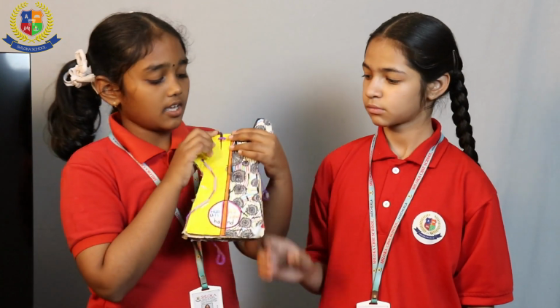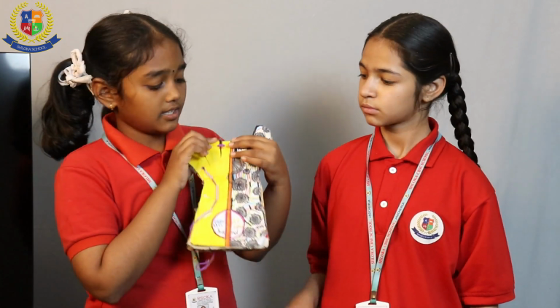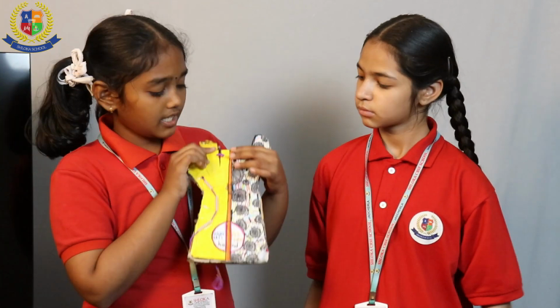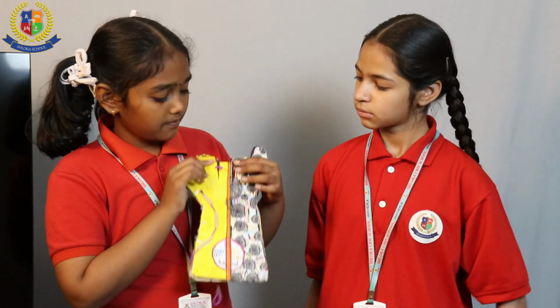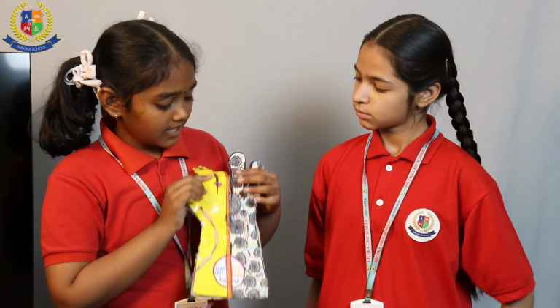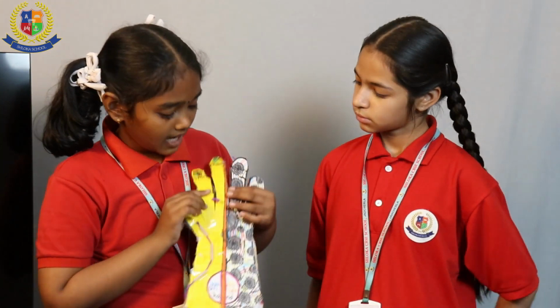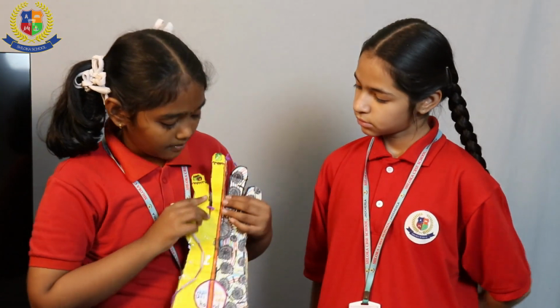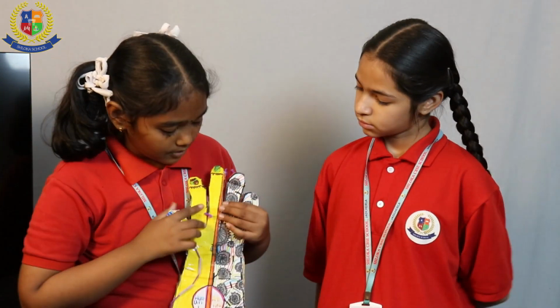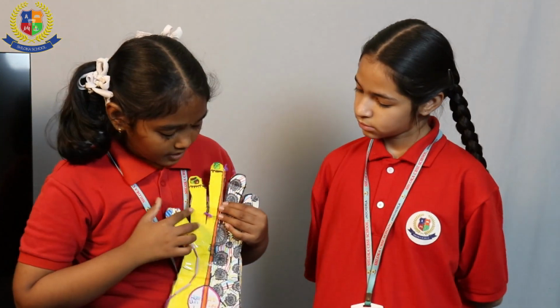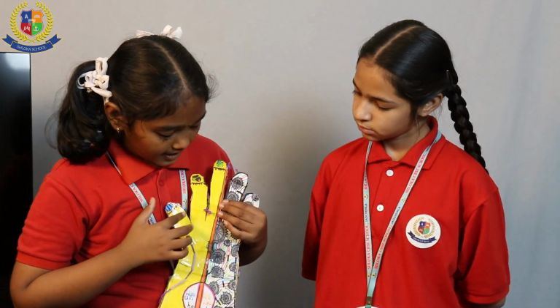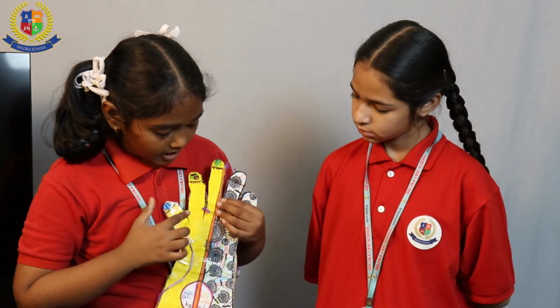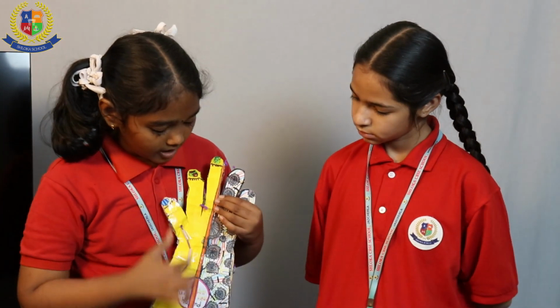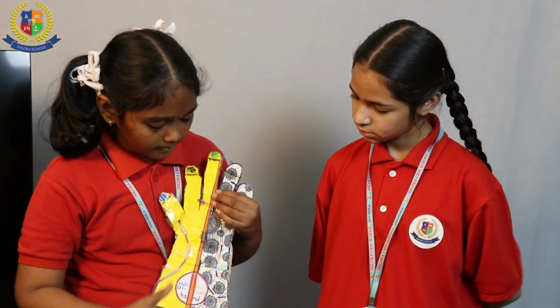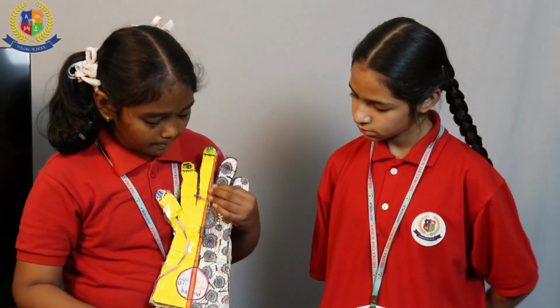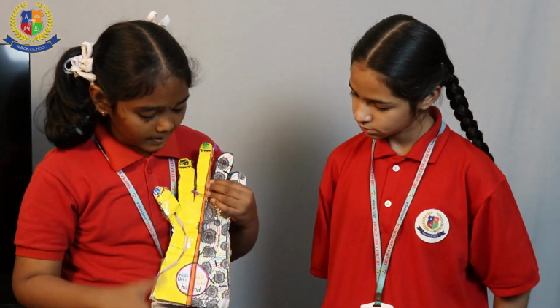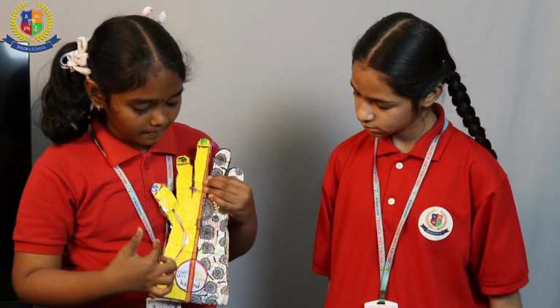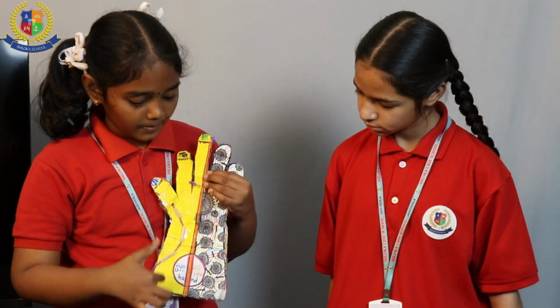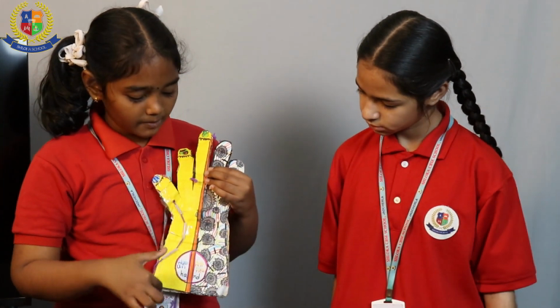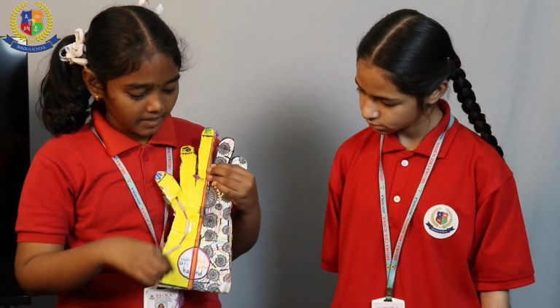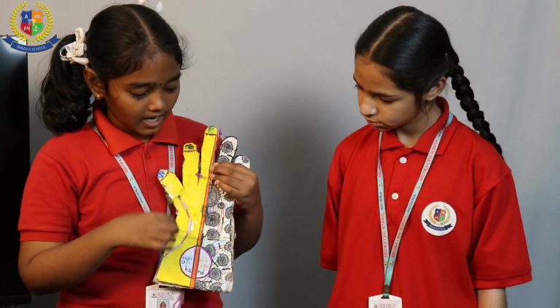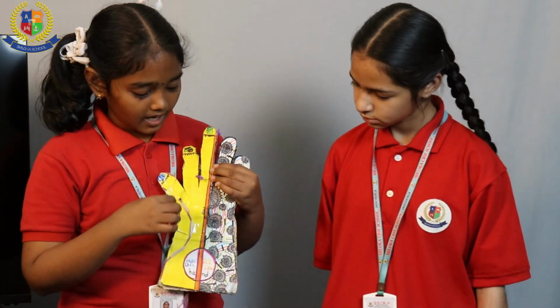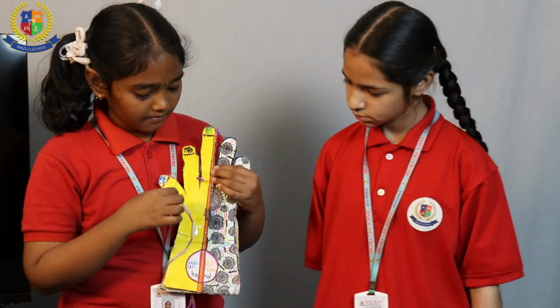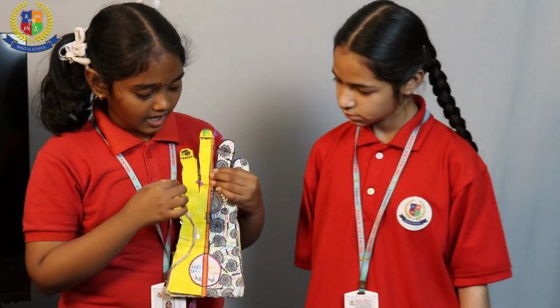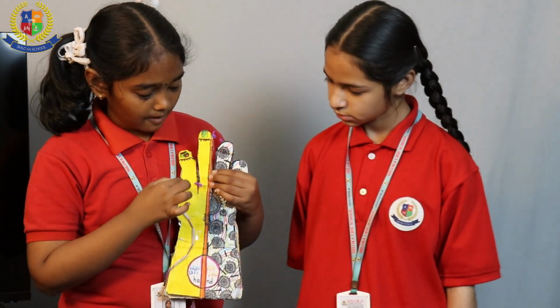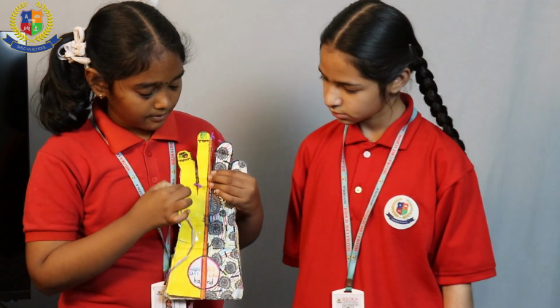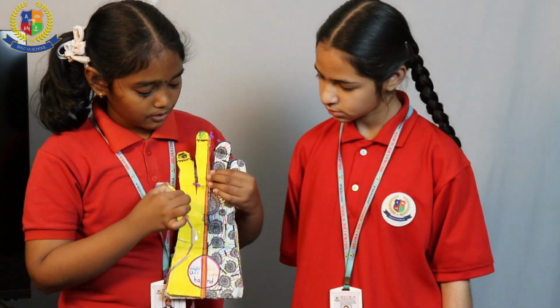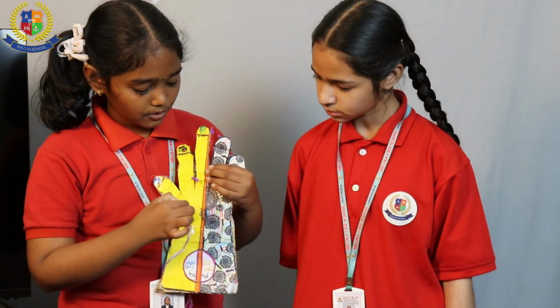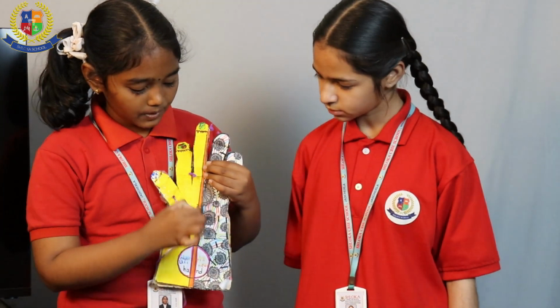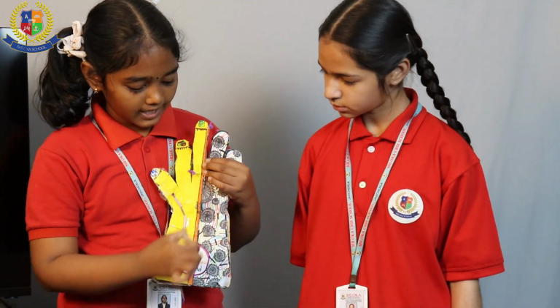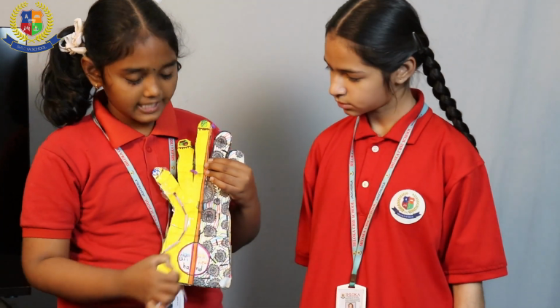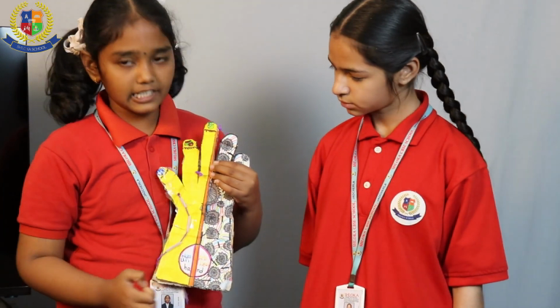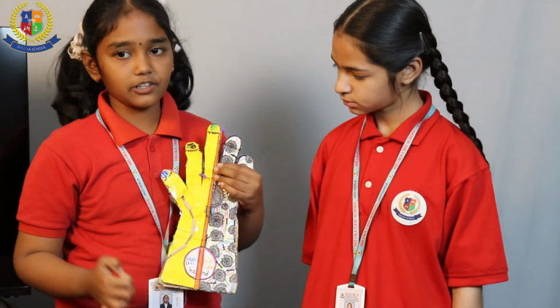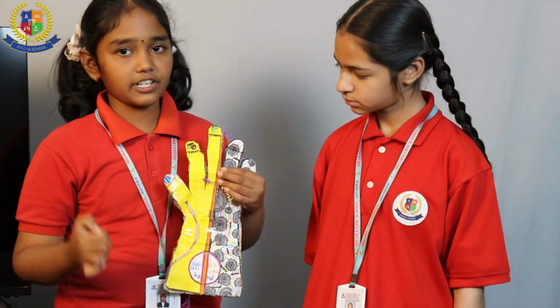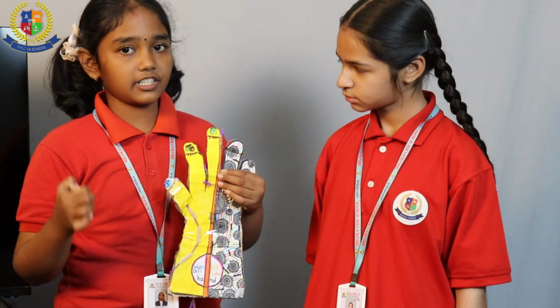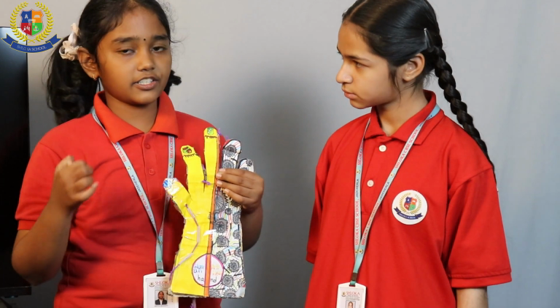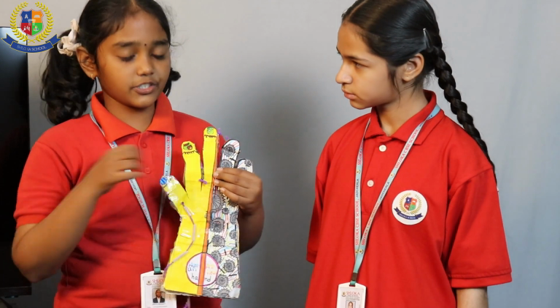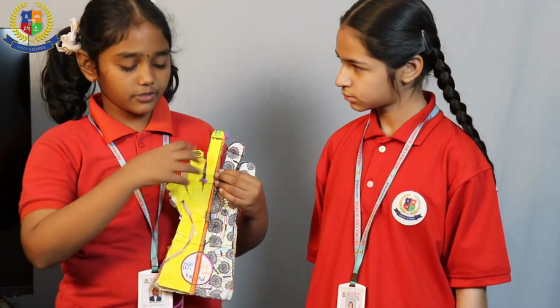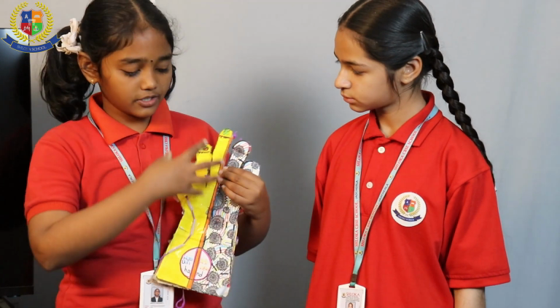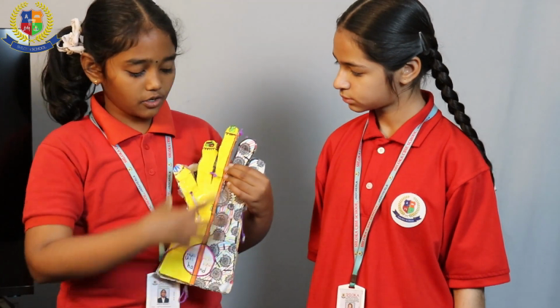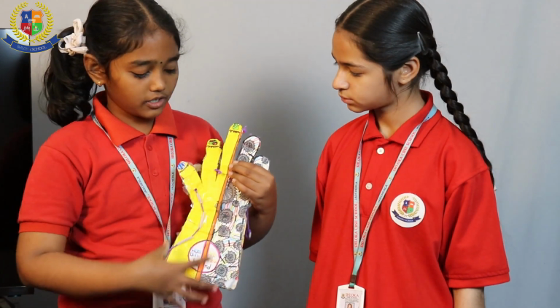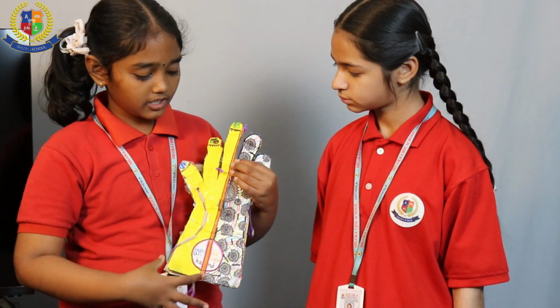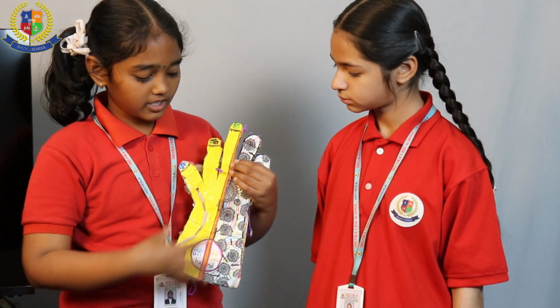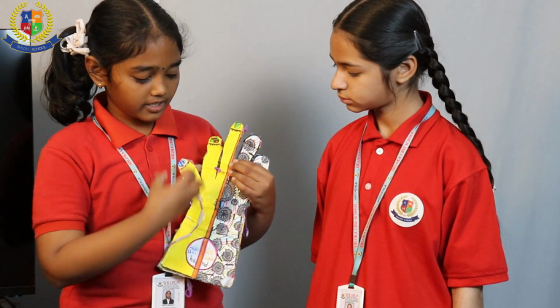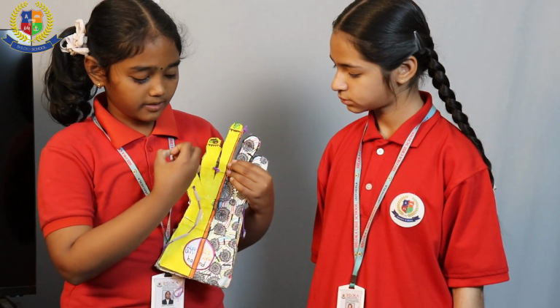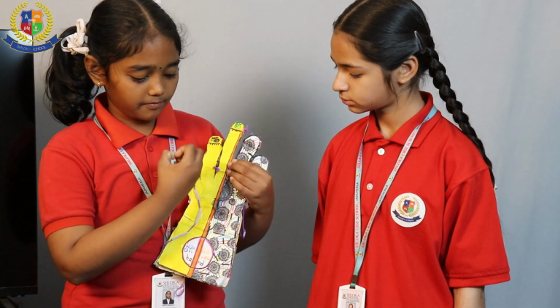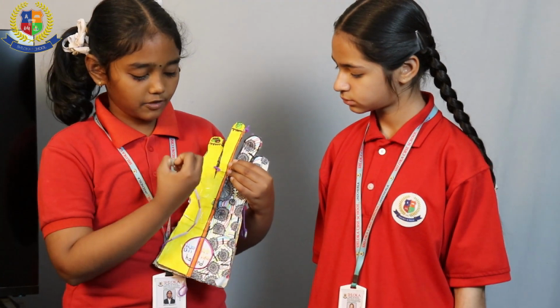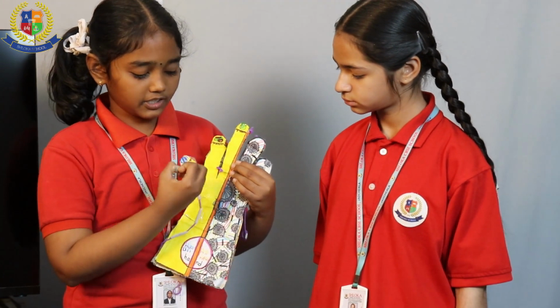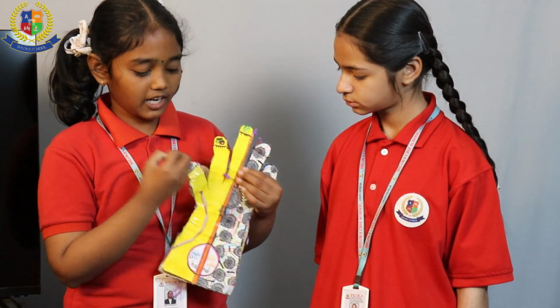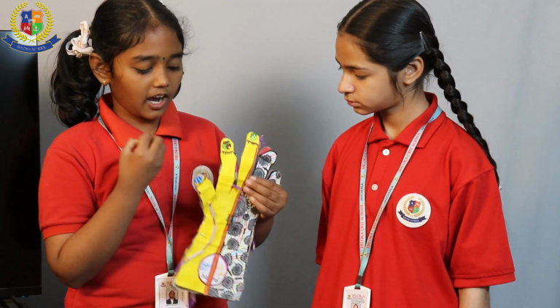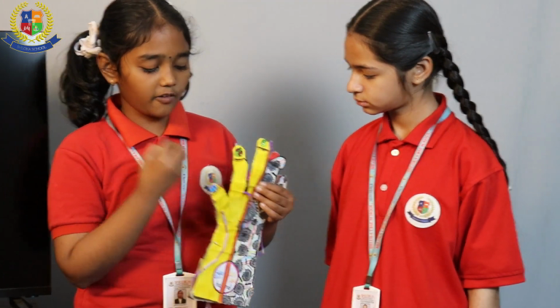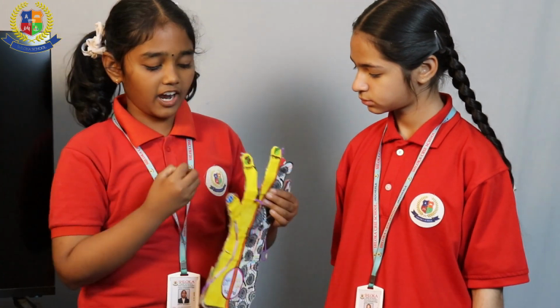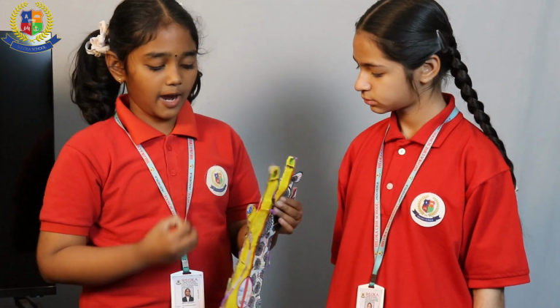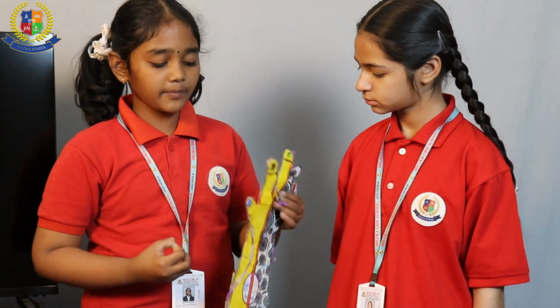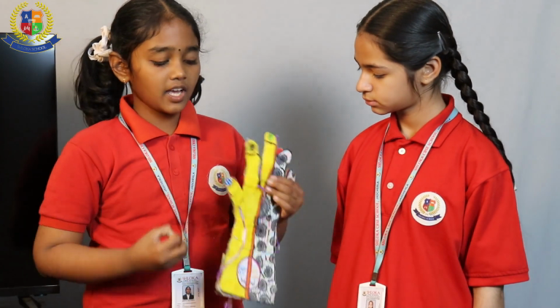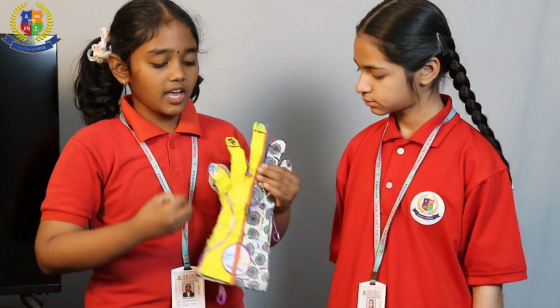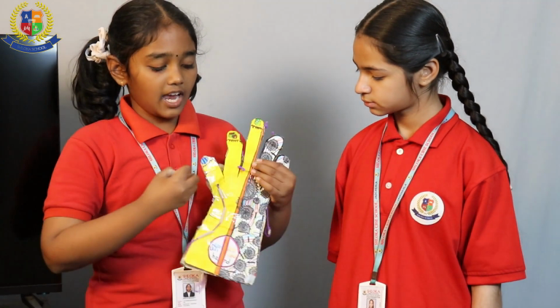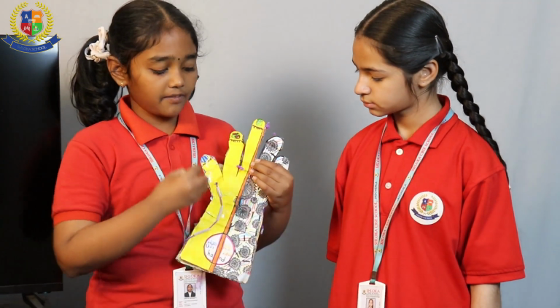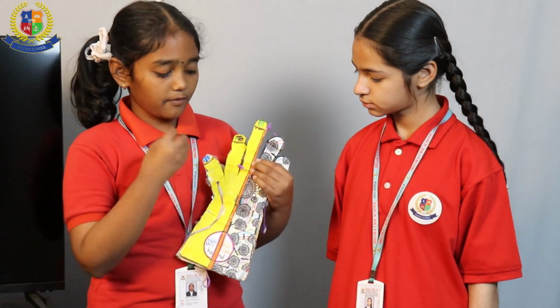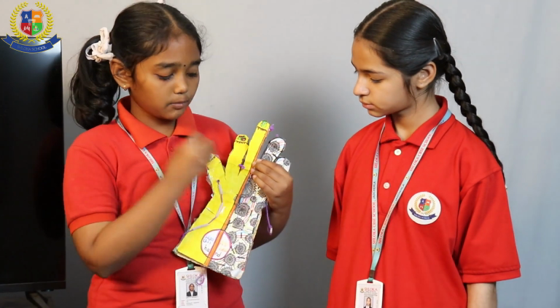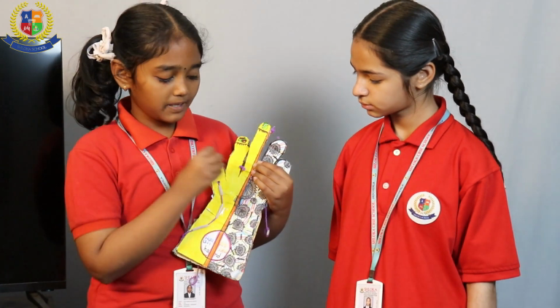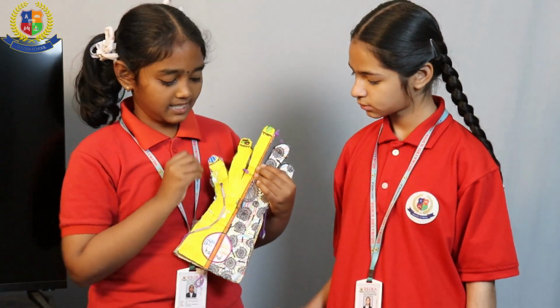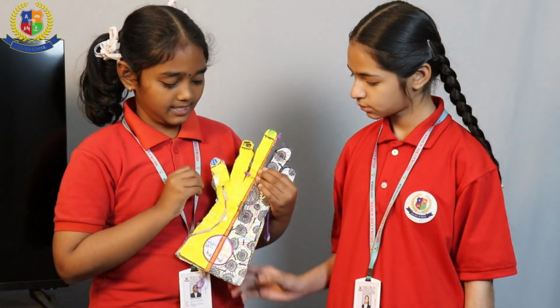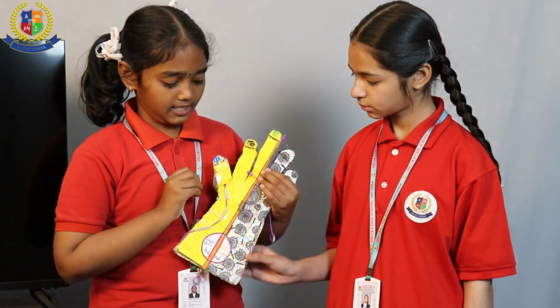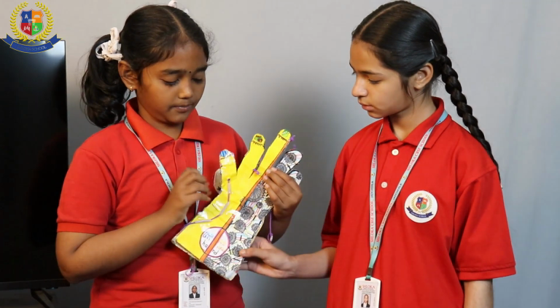Then we have to take a paper and do any decorations for our arm, and paste it on.